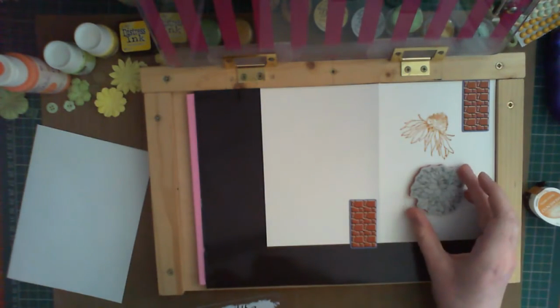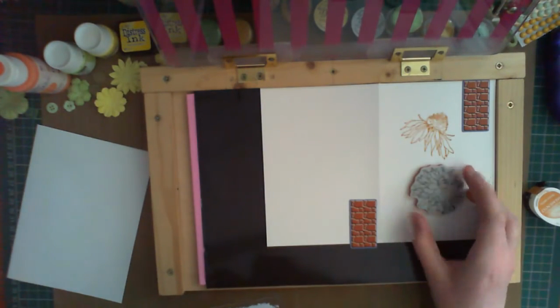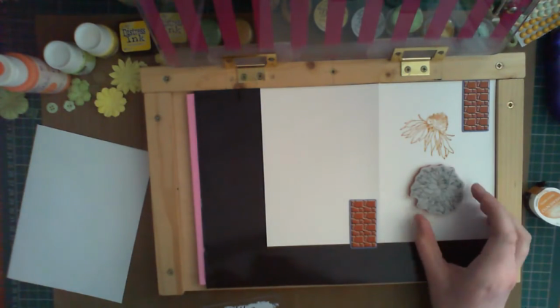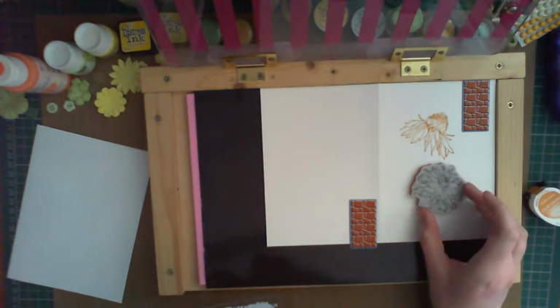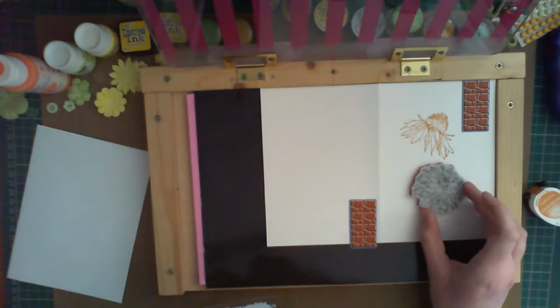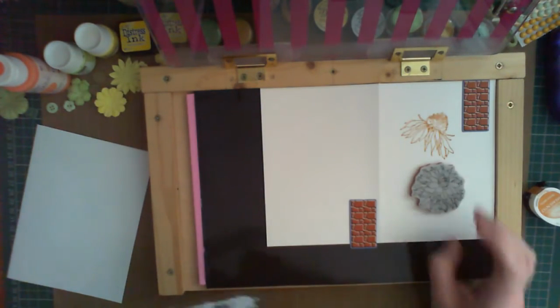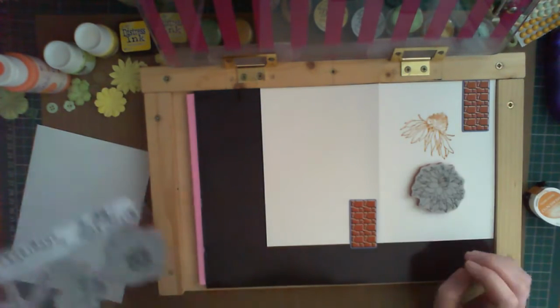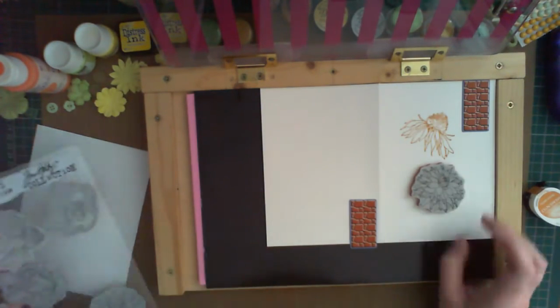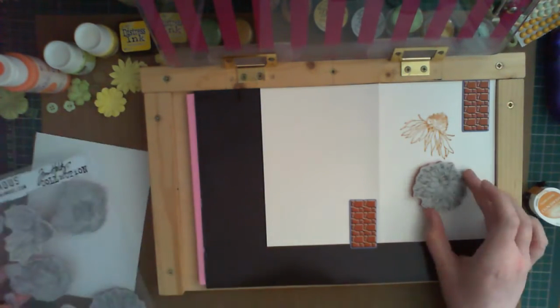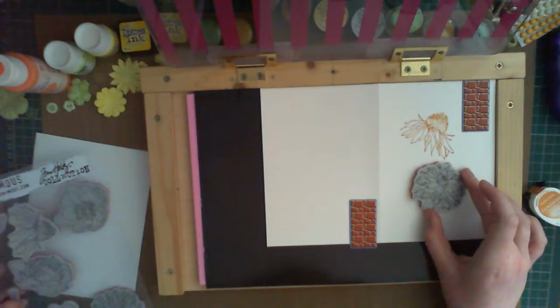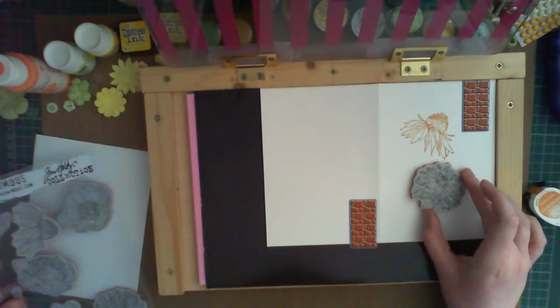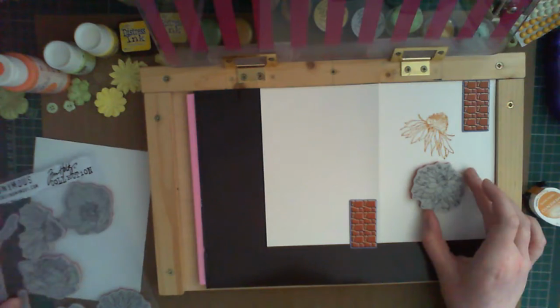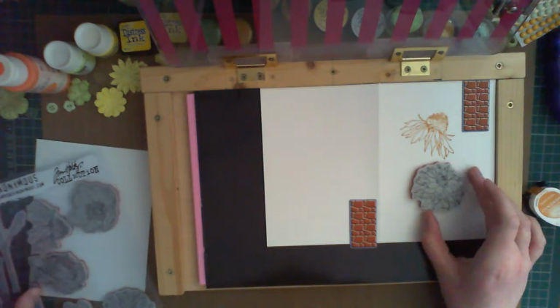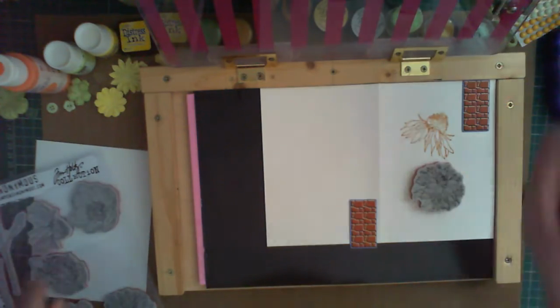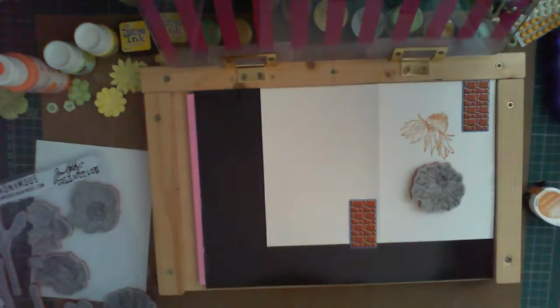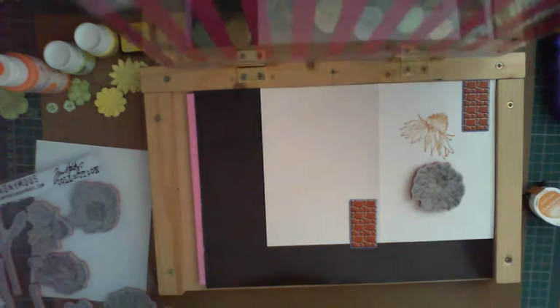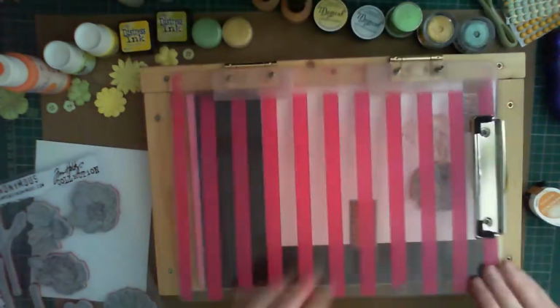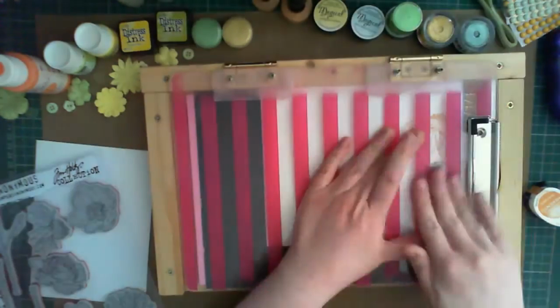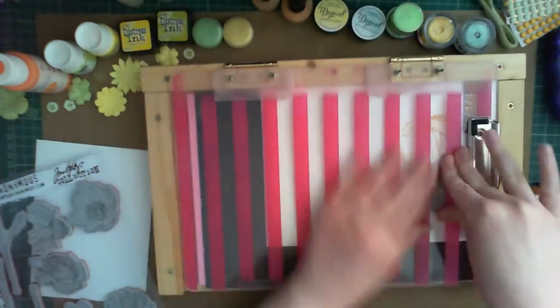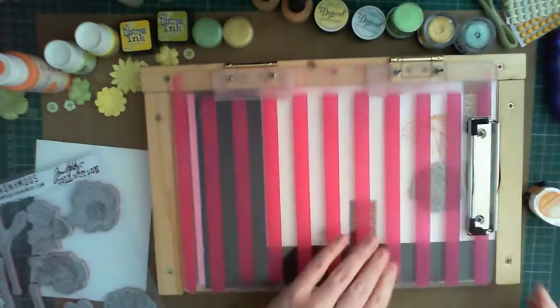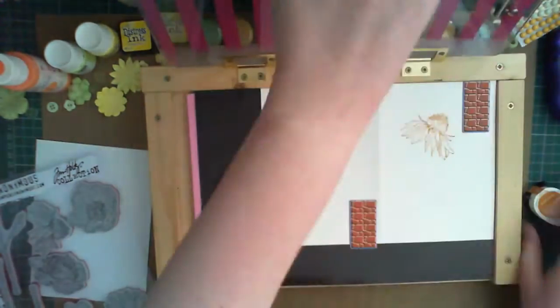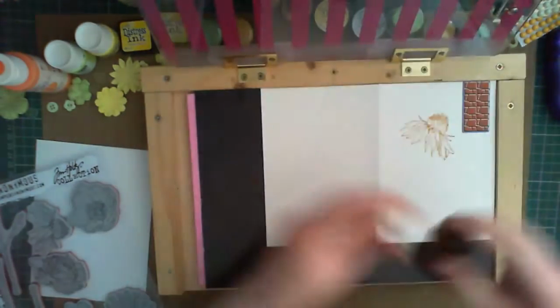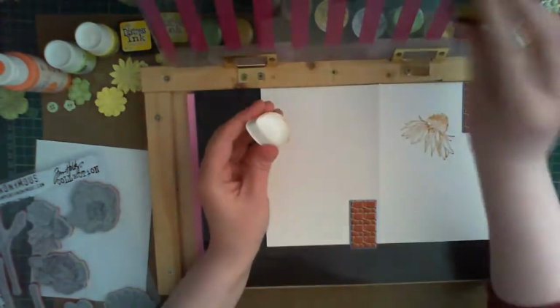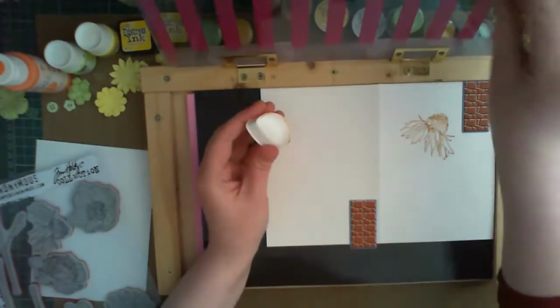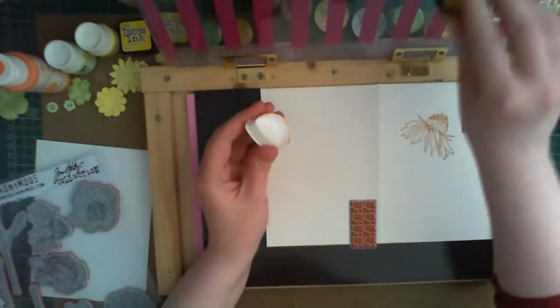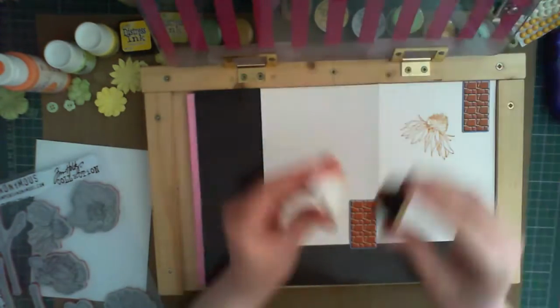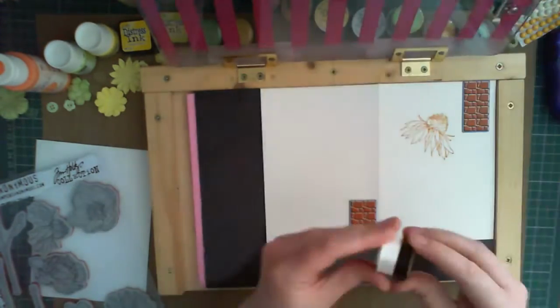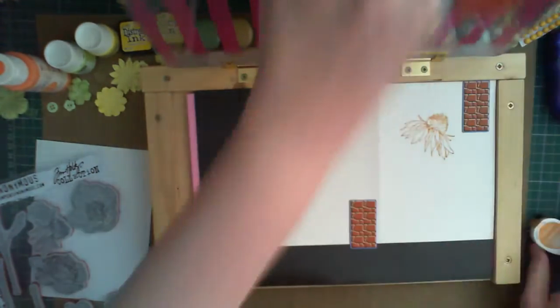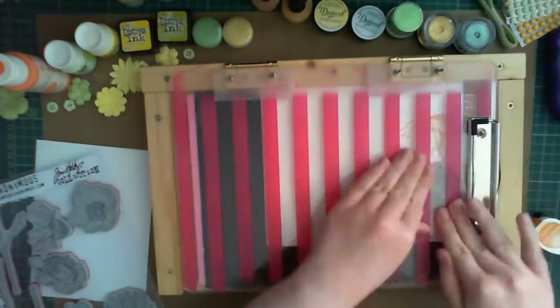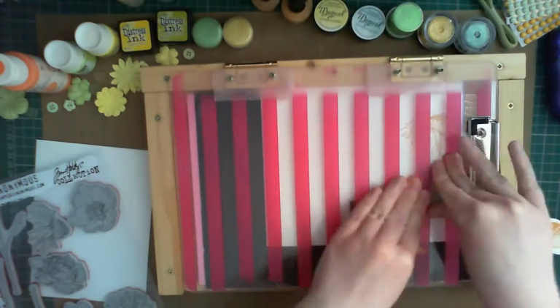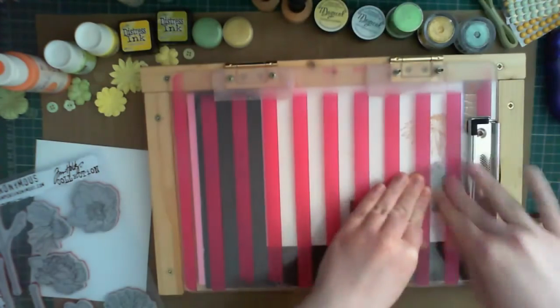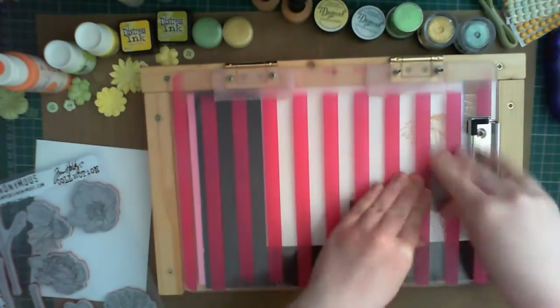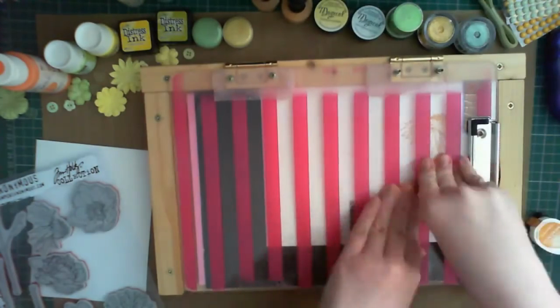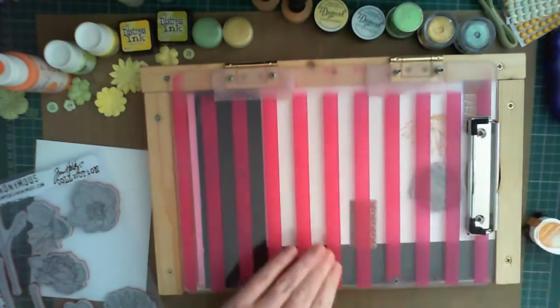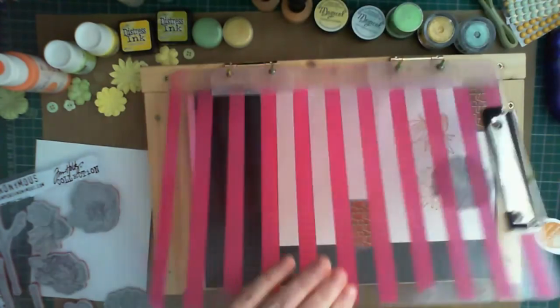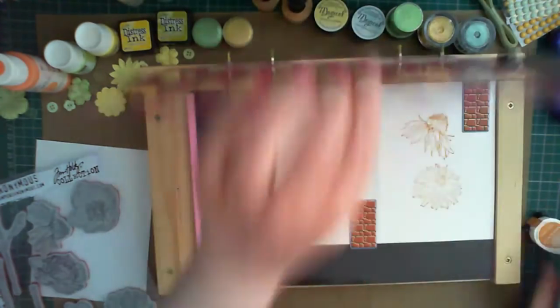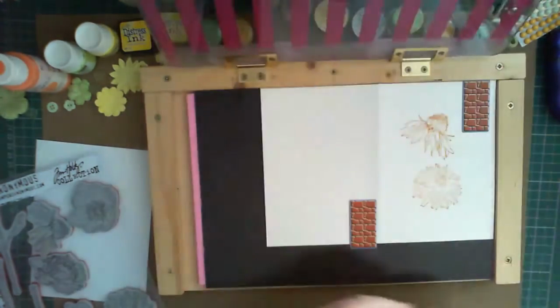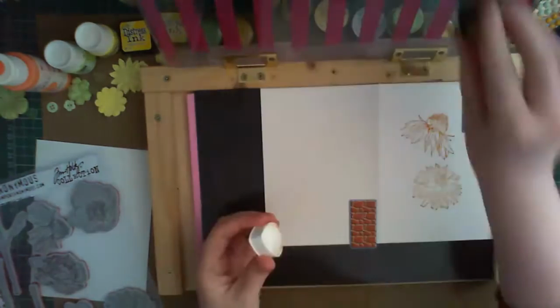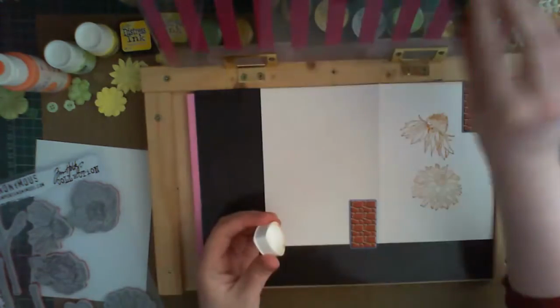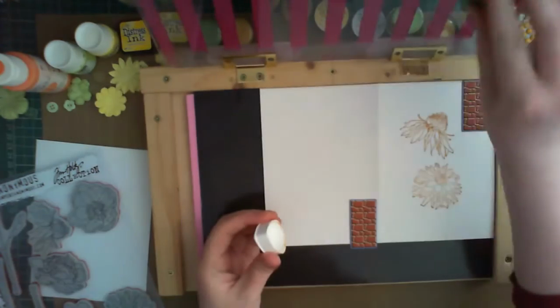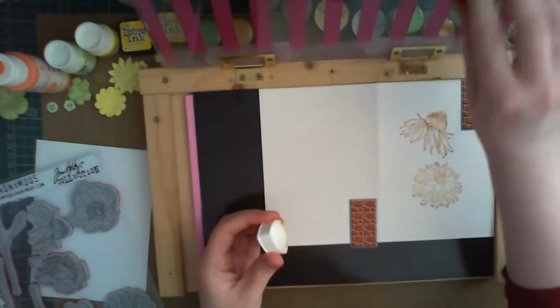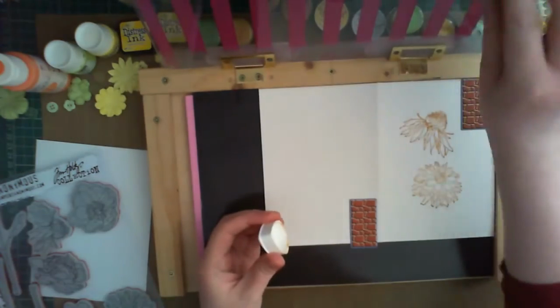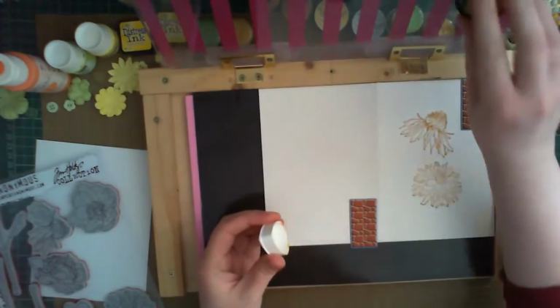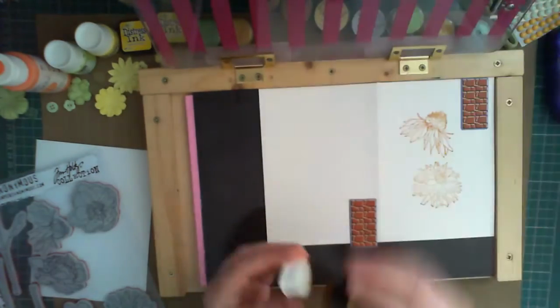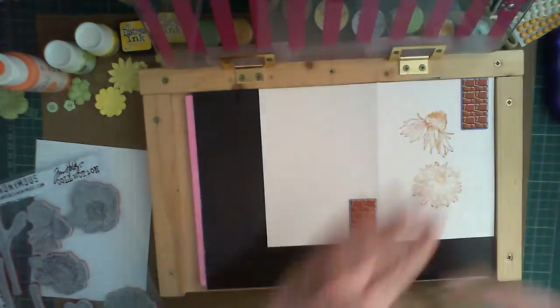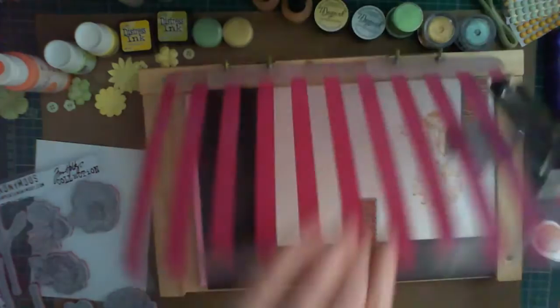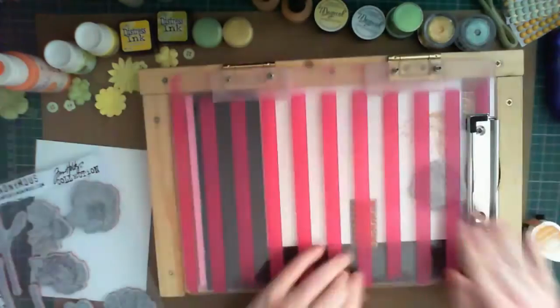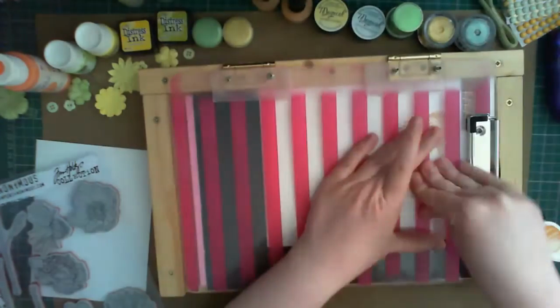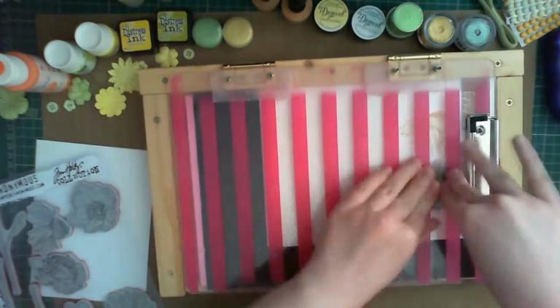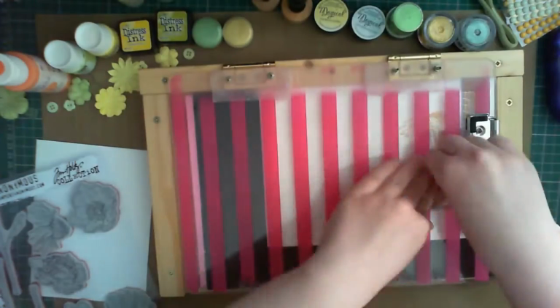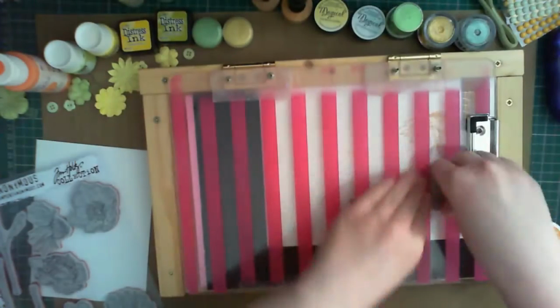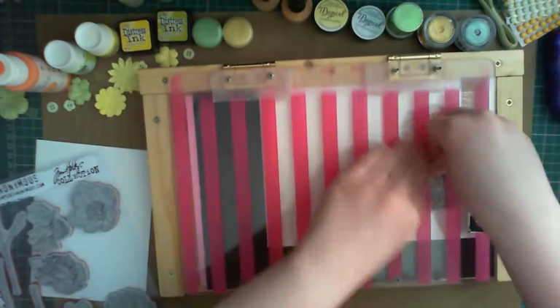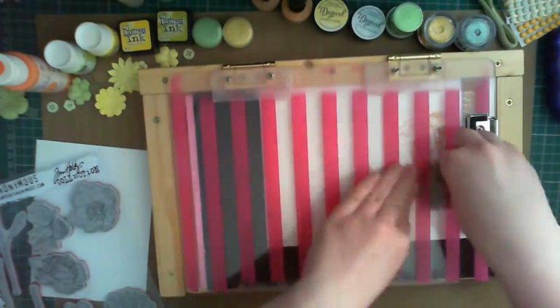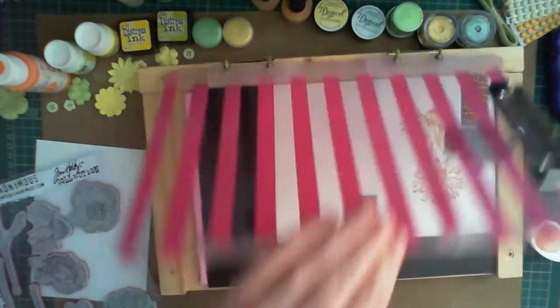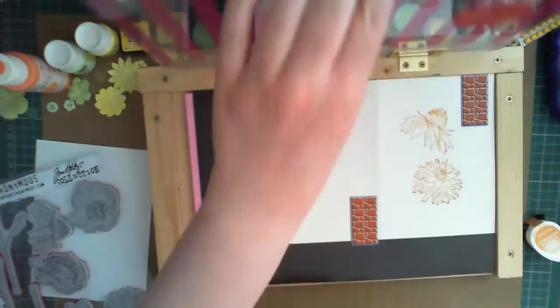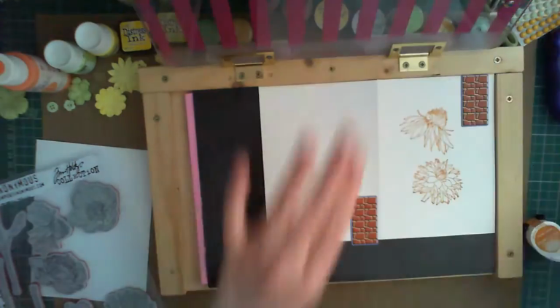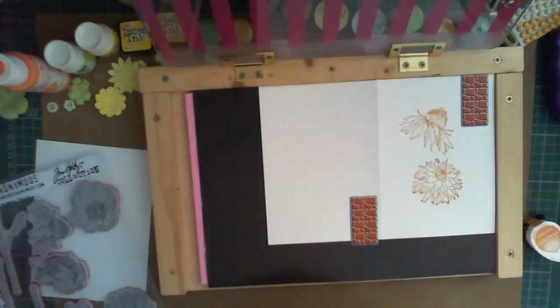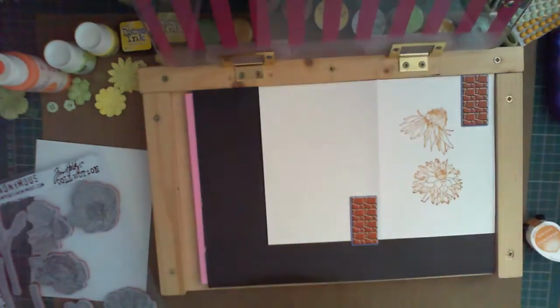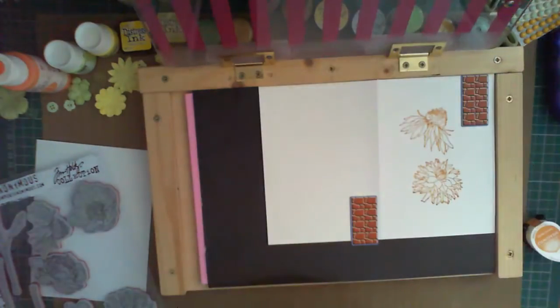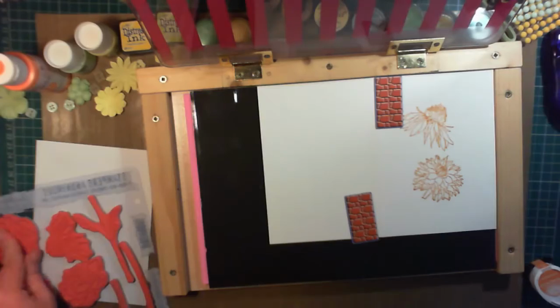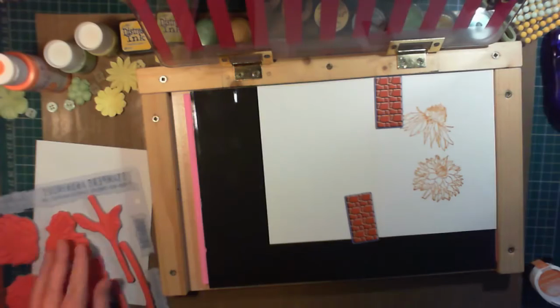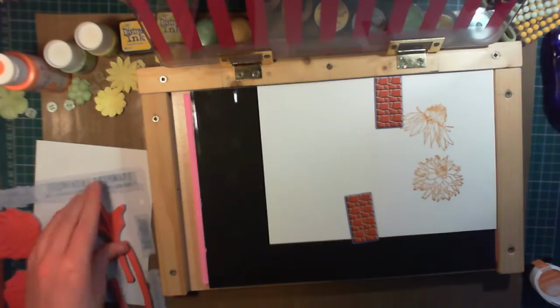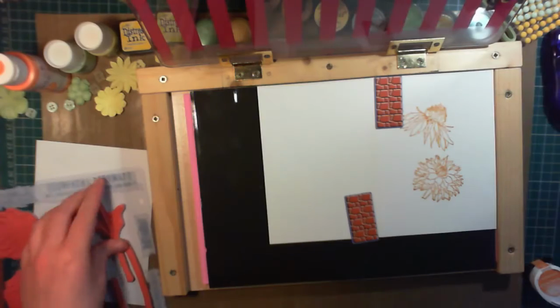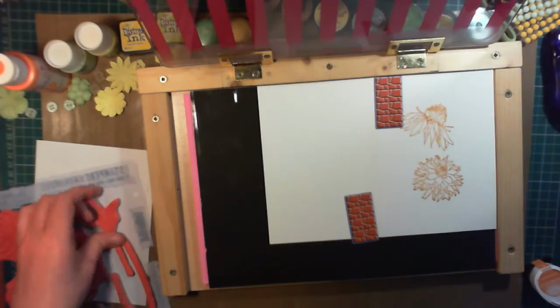I'm planning to paint over this with acrylic paint, which is less transparent than watercolours, so it helps to have that double stamped outline.